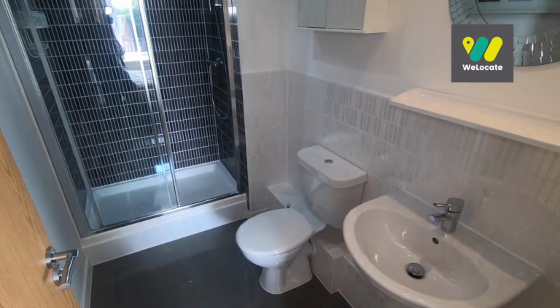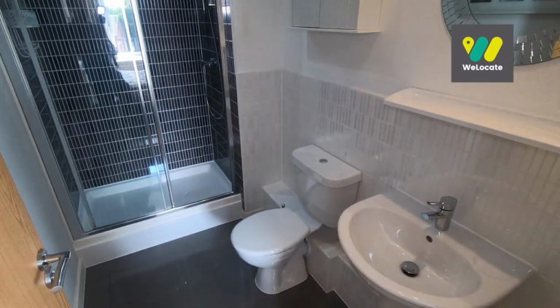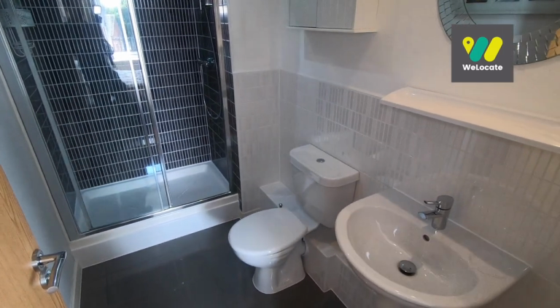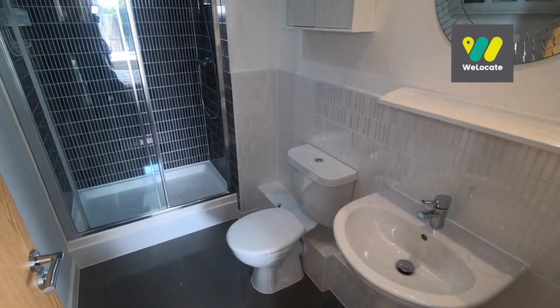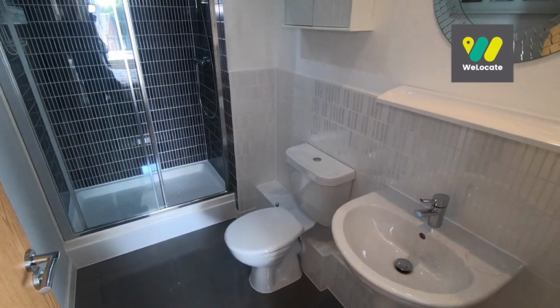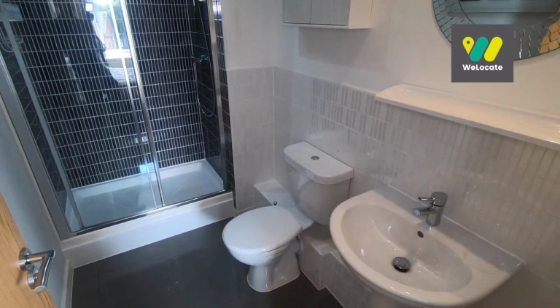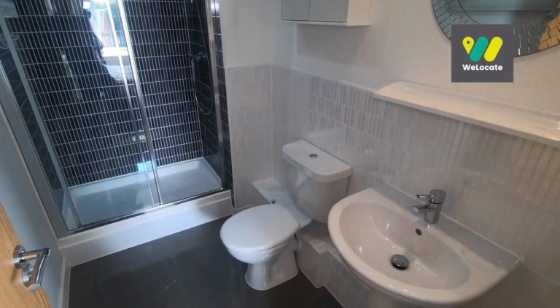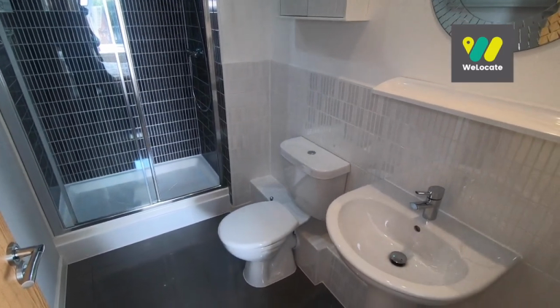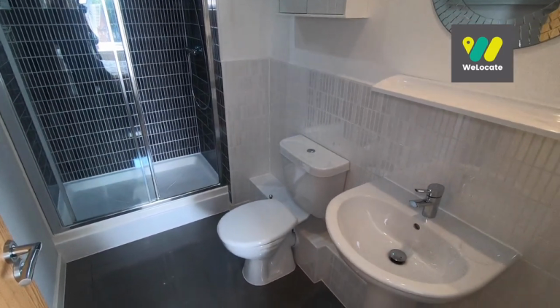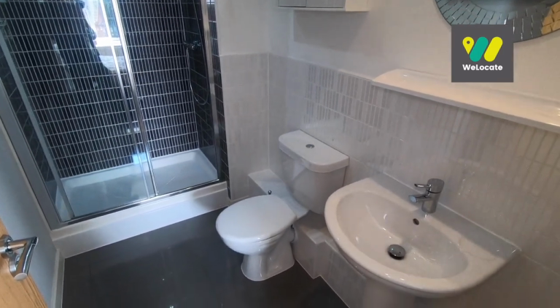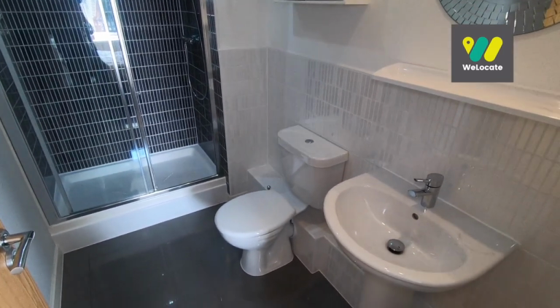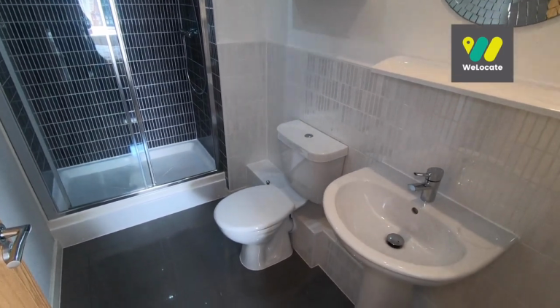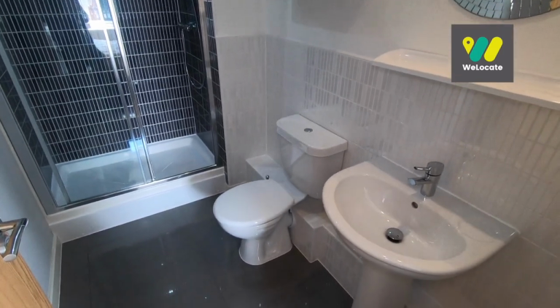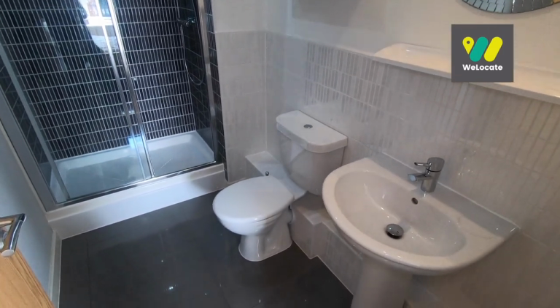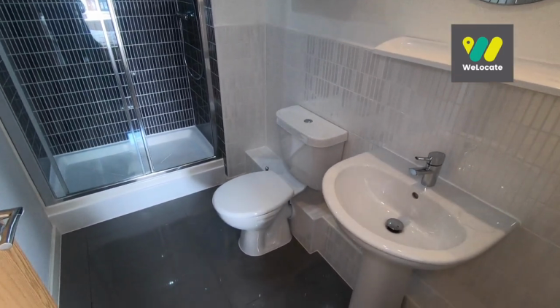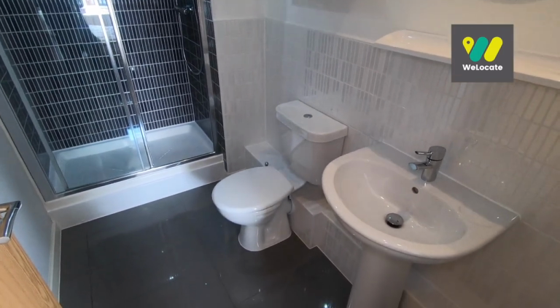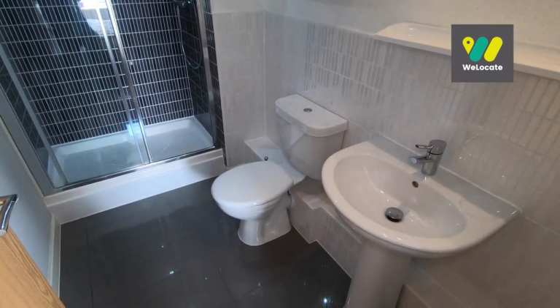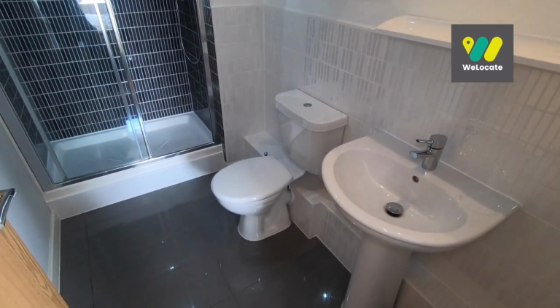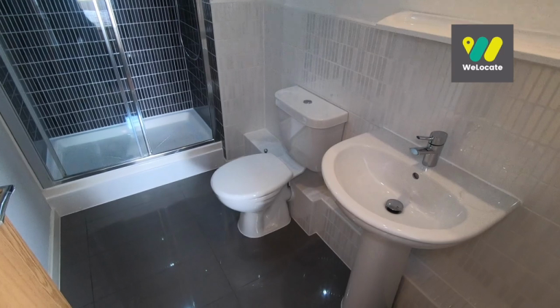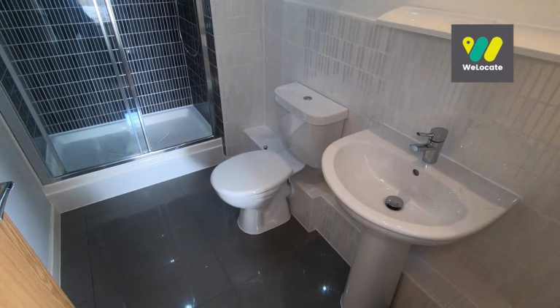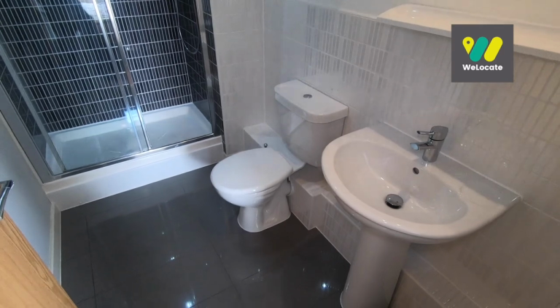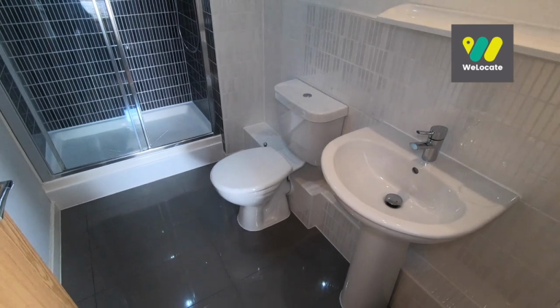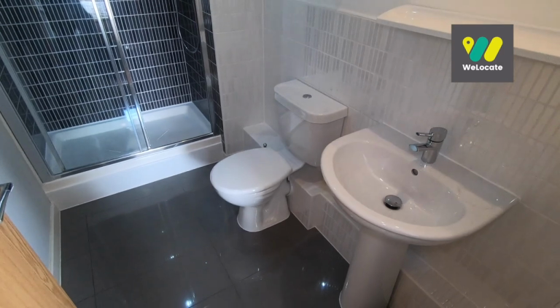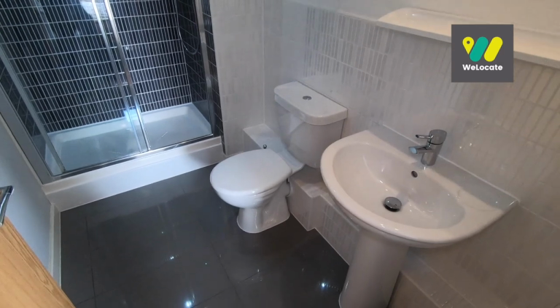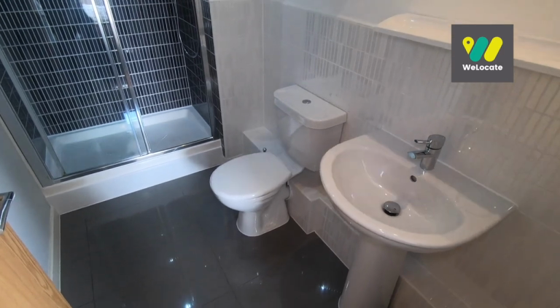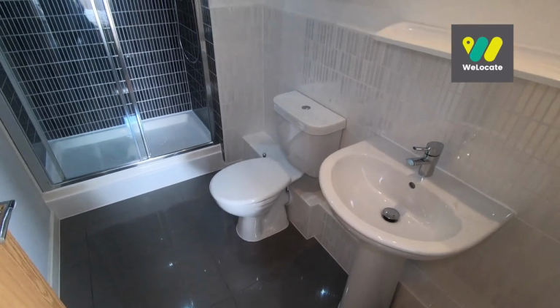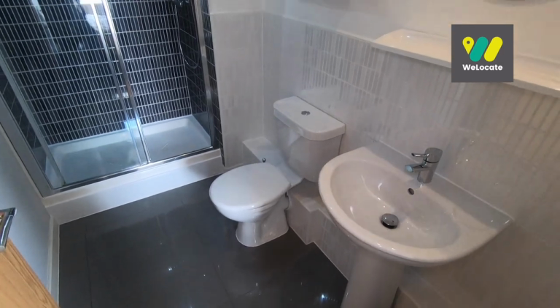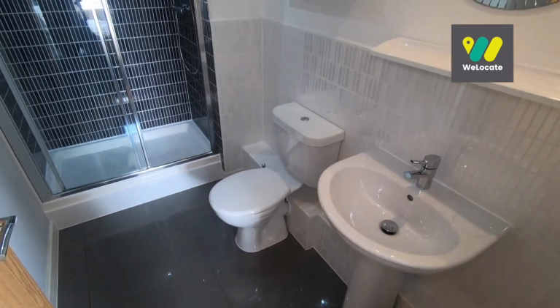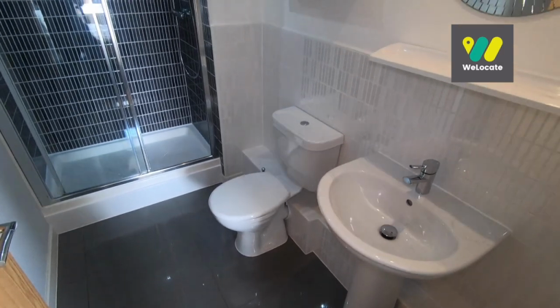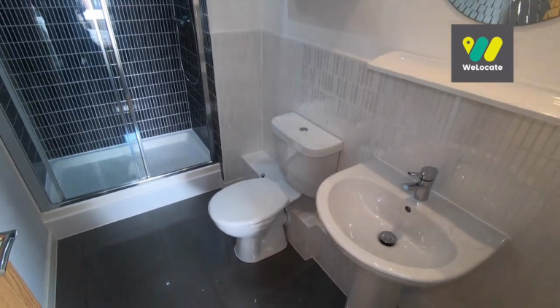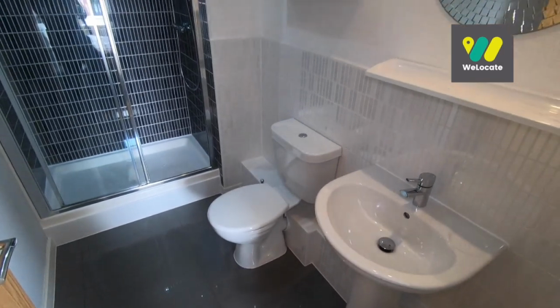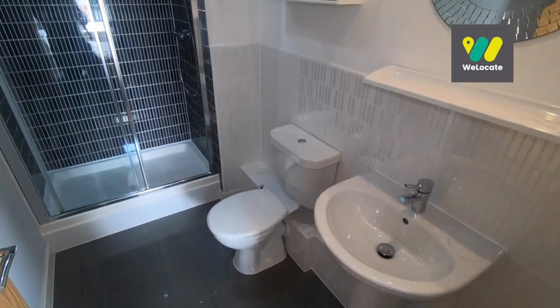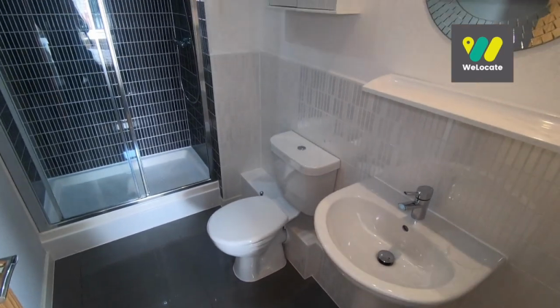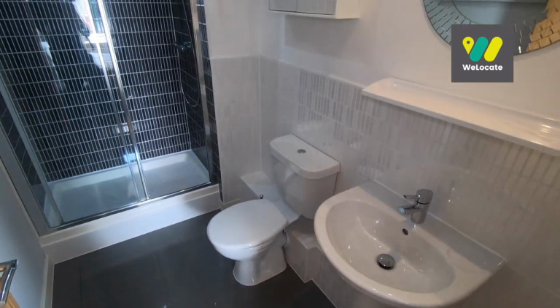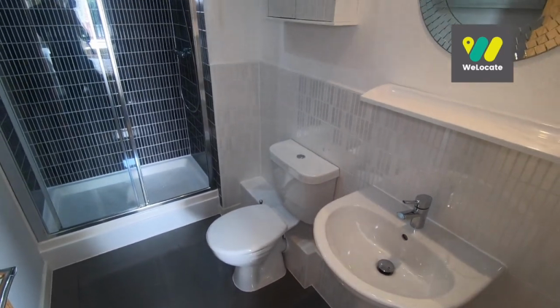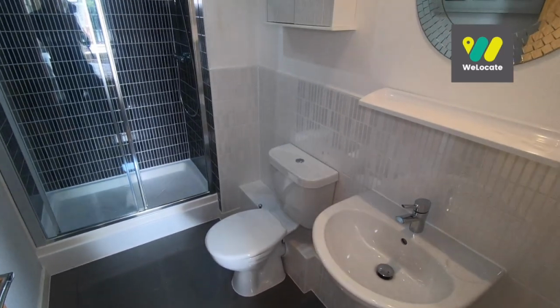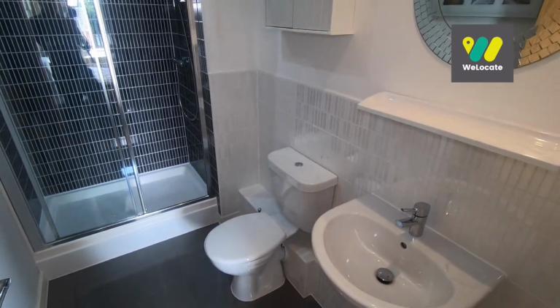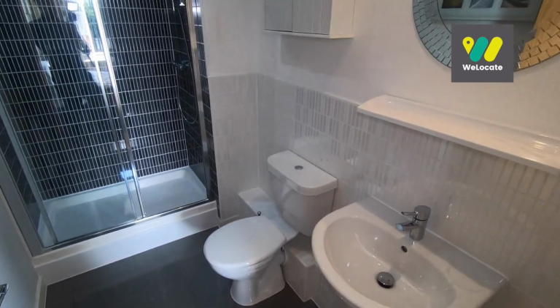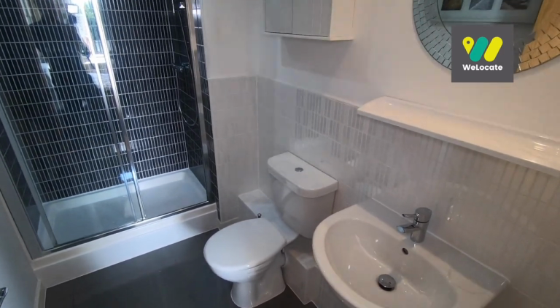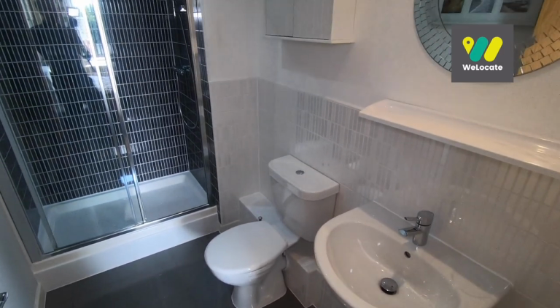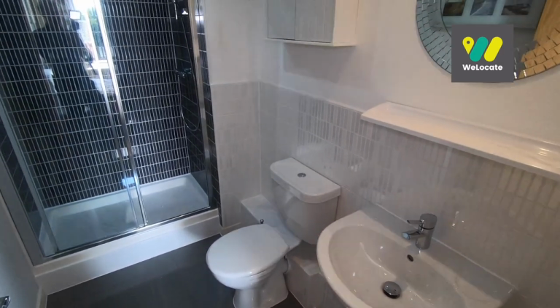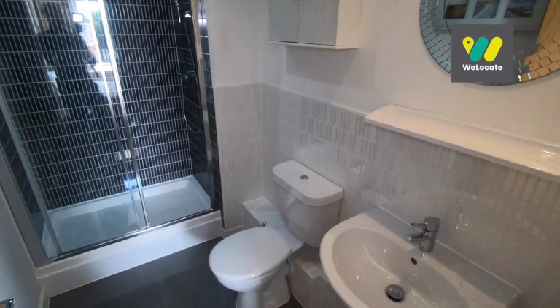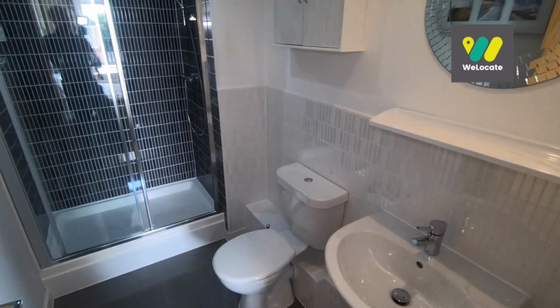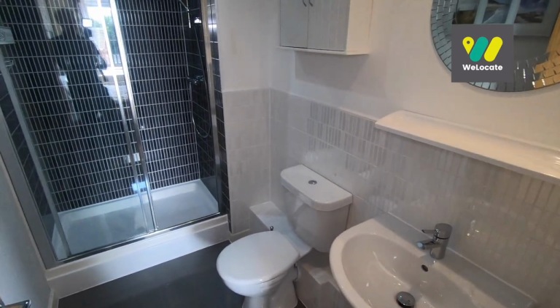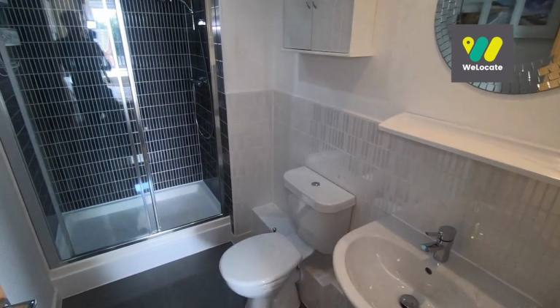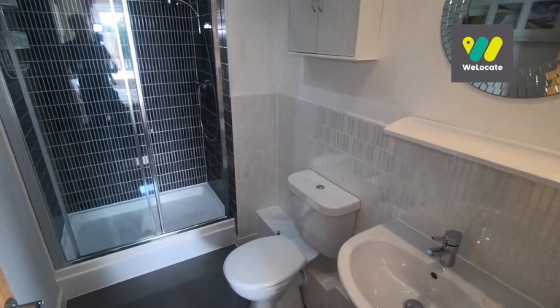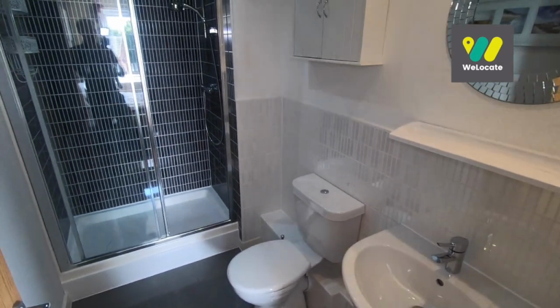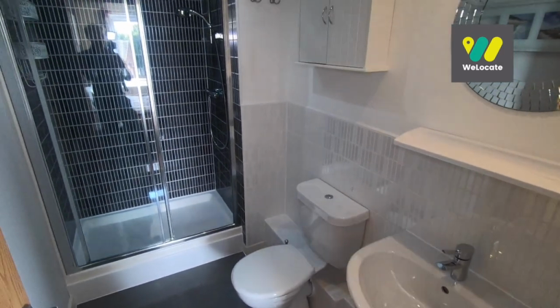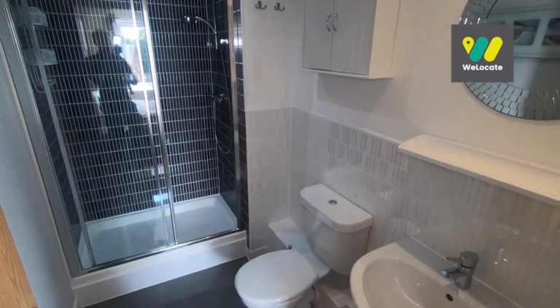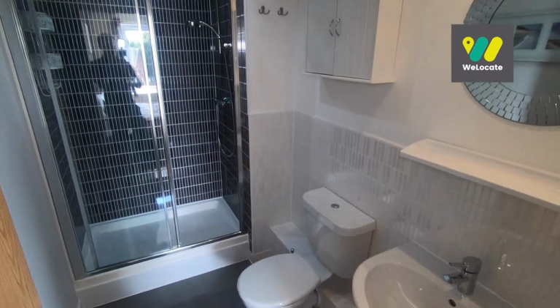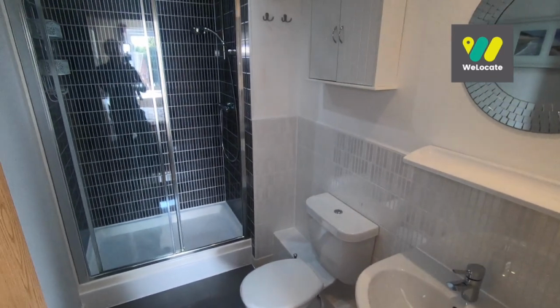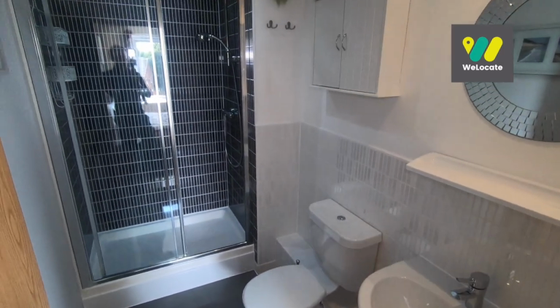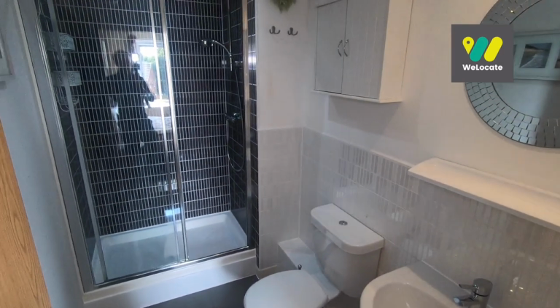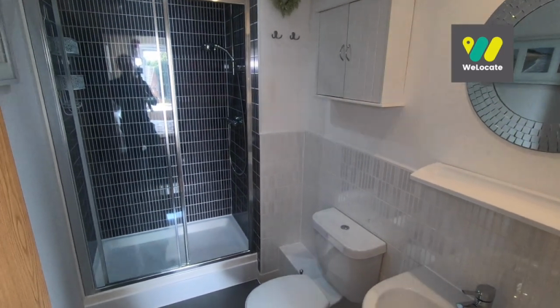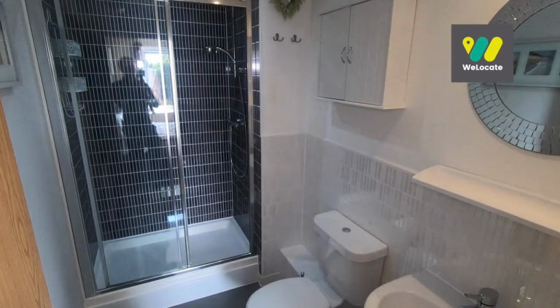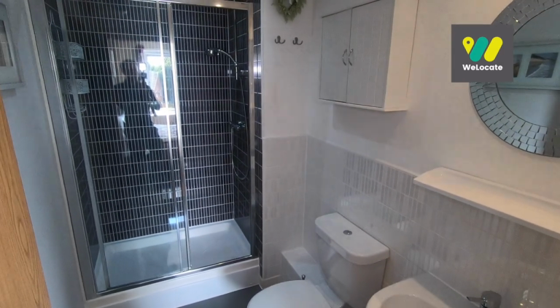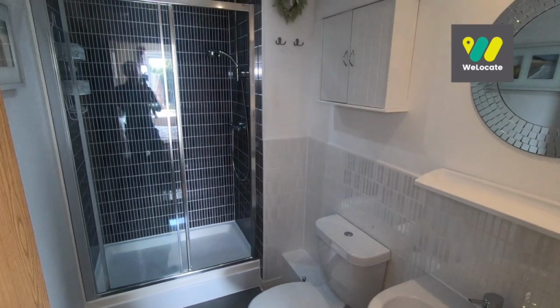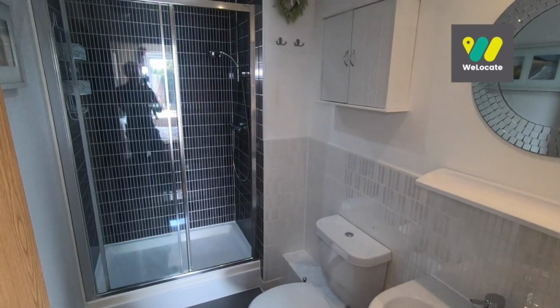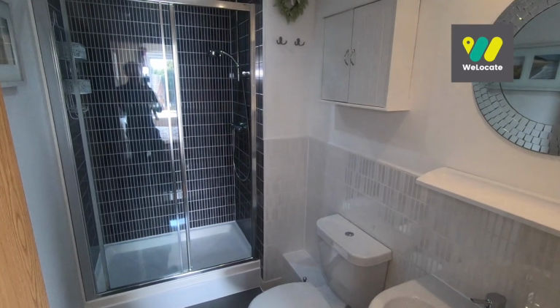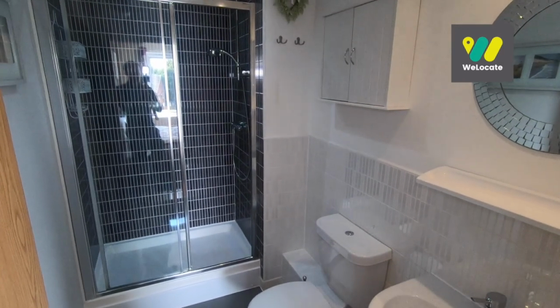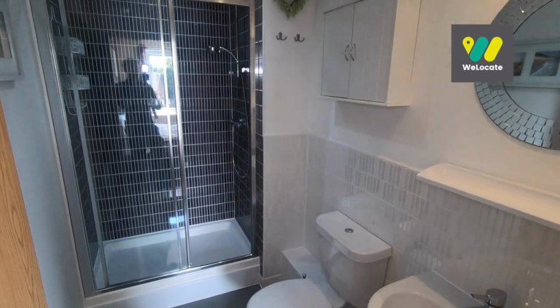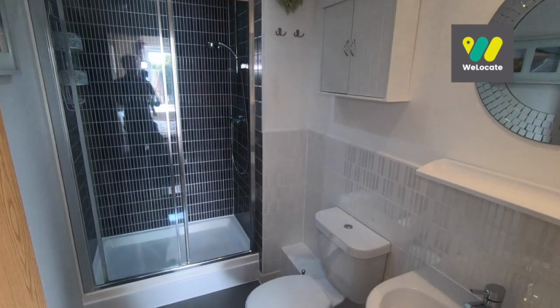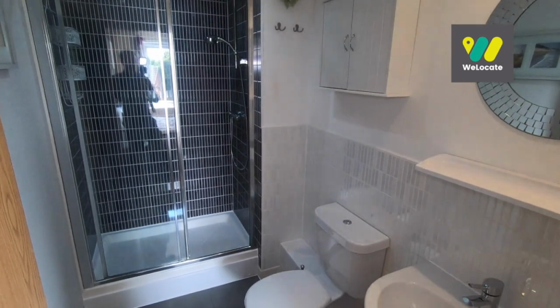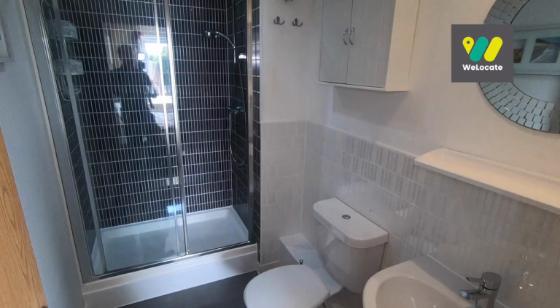Just like the main family bathroom, the ensuite is still in perfect condition — beautifully presented. You've got a nice large walk-in shower there as well.